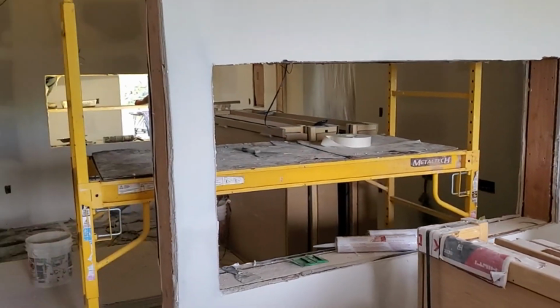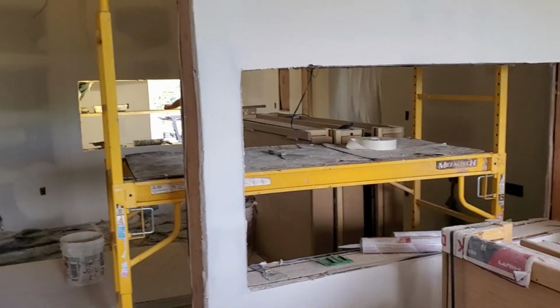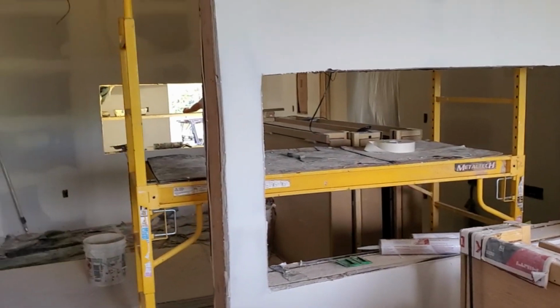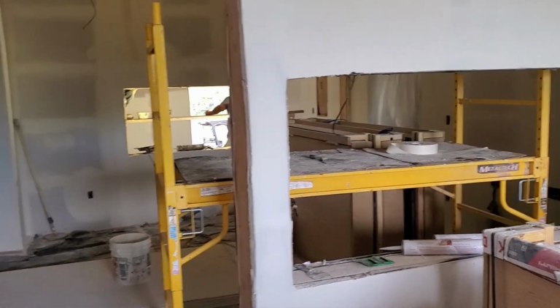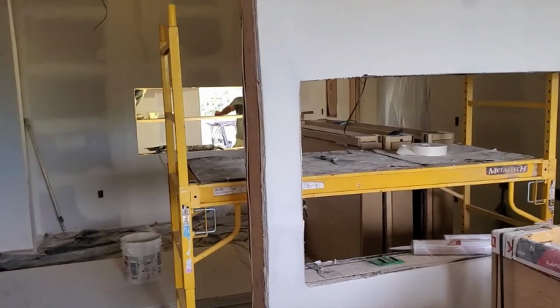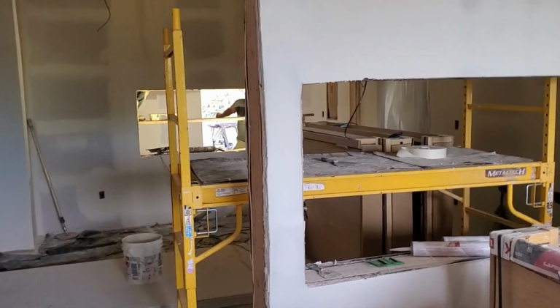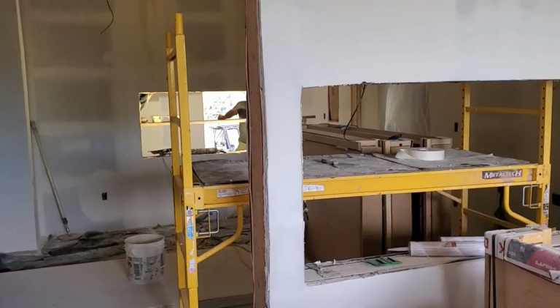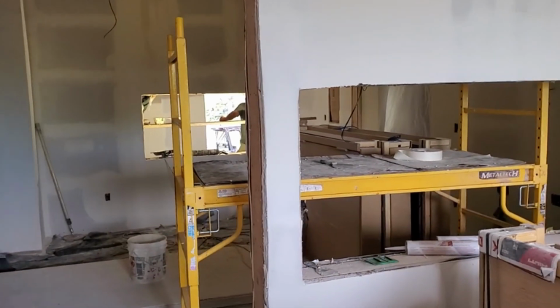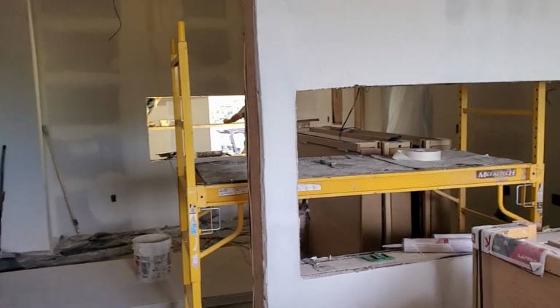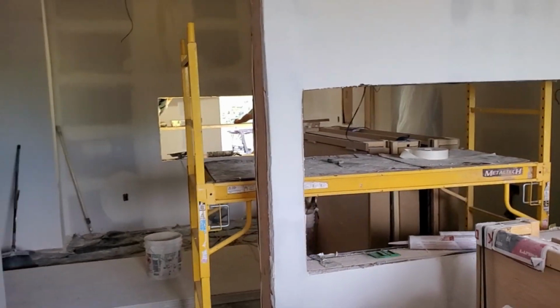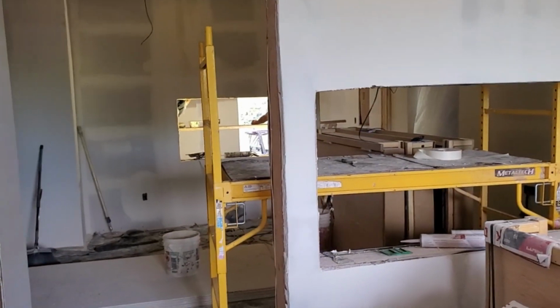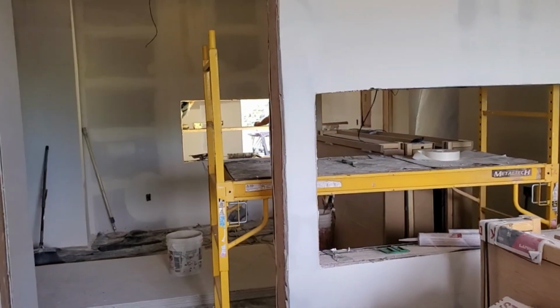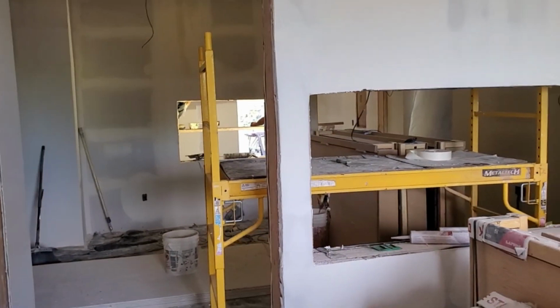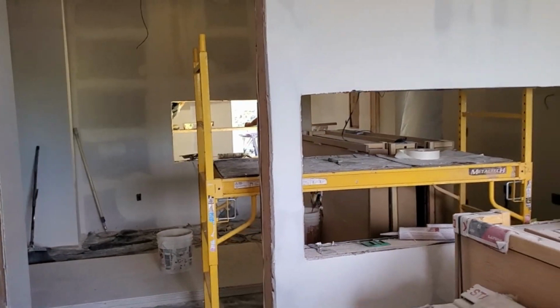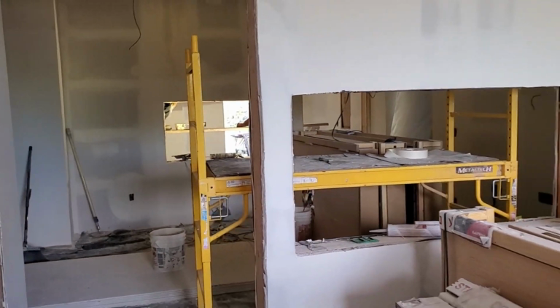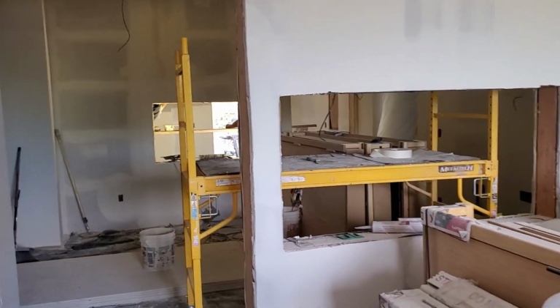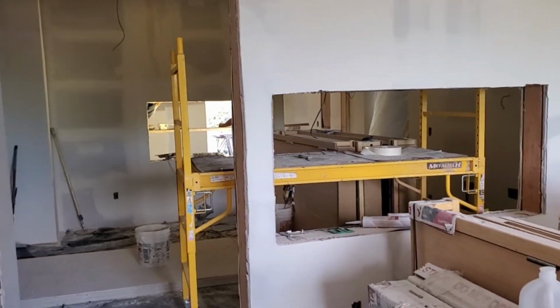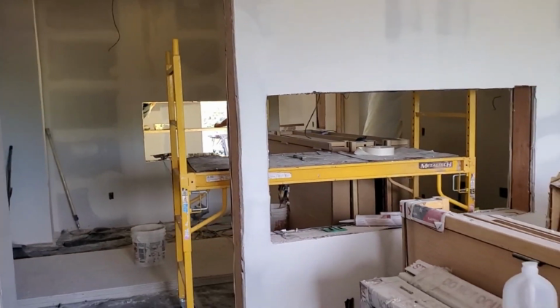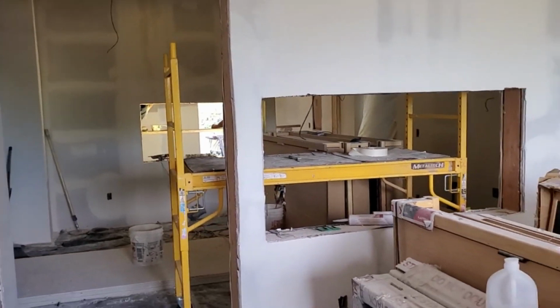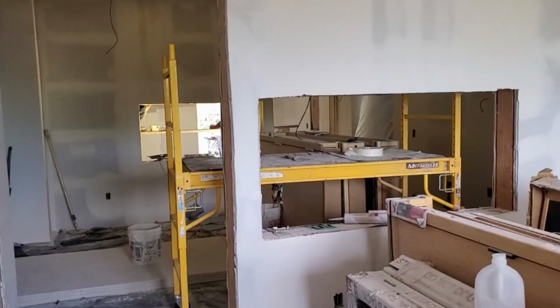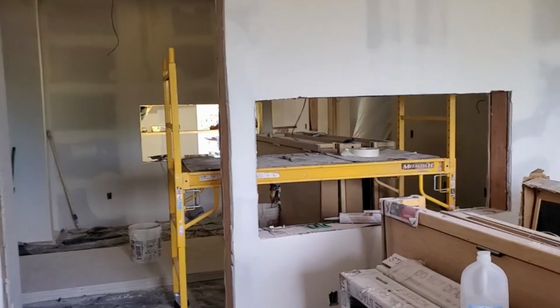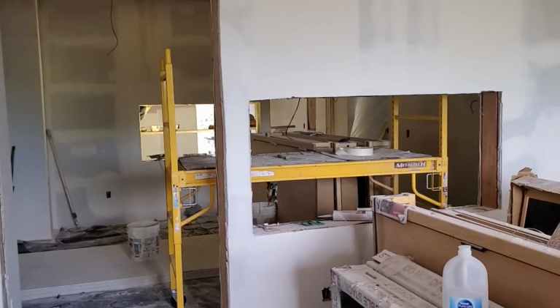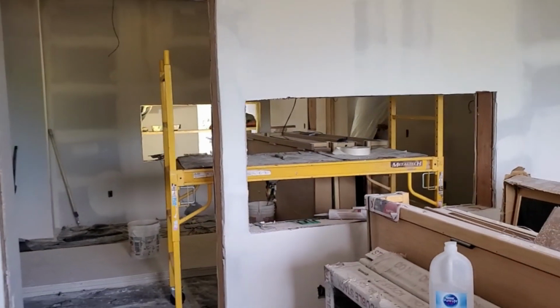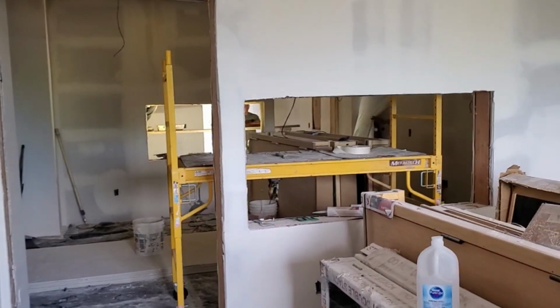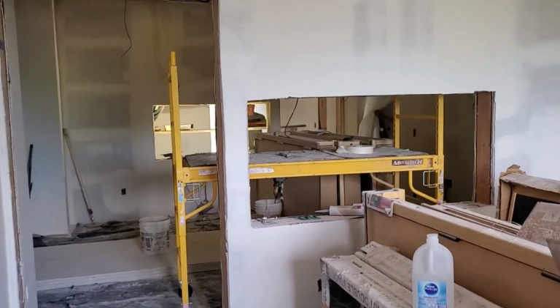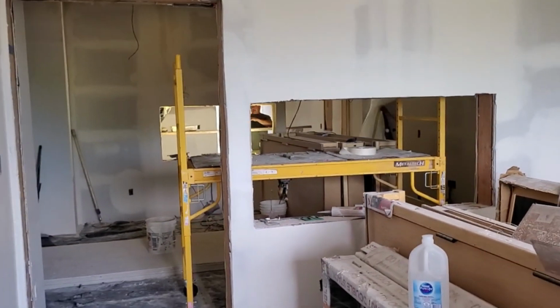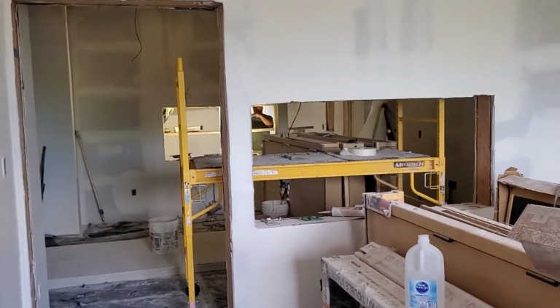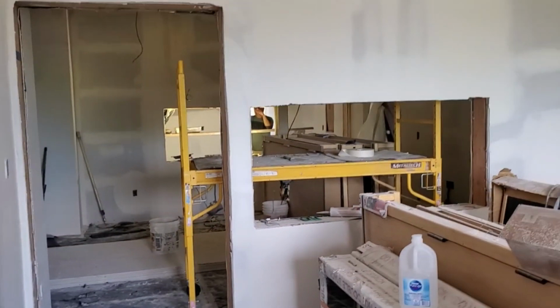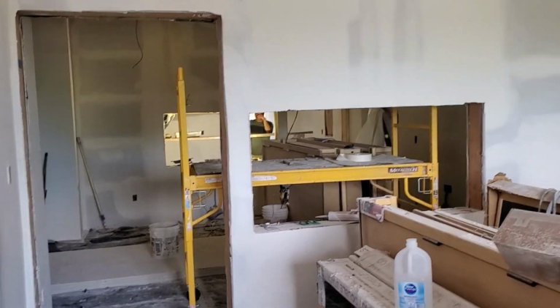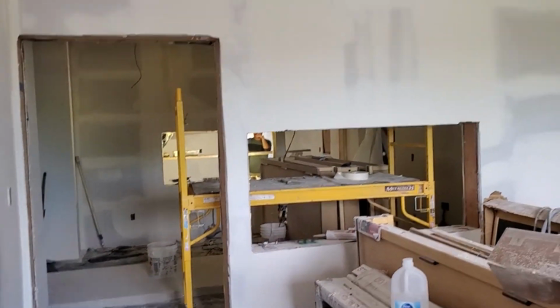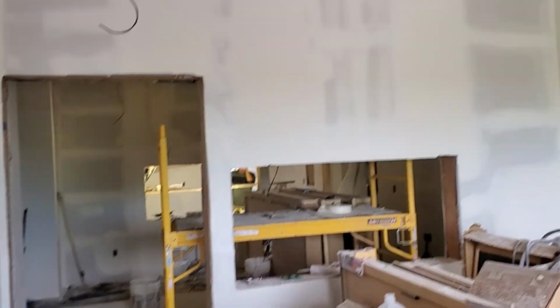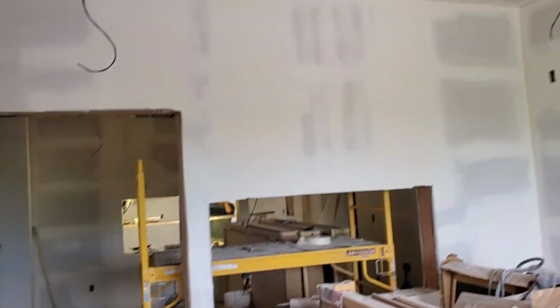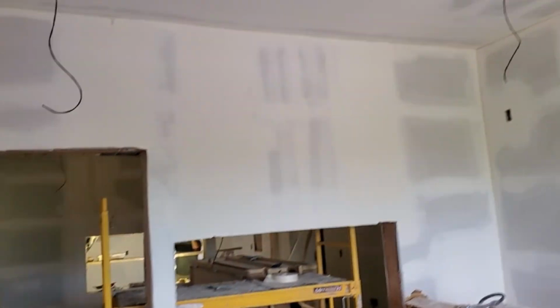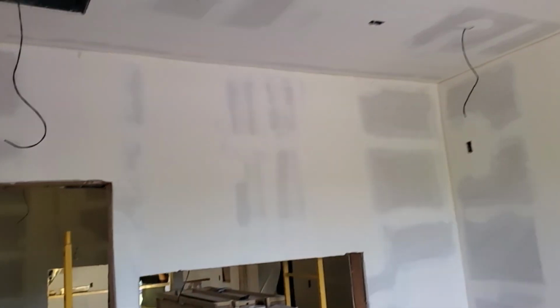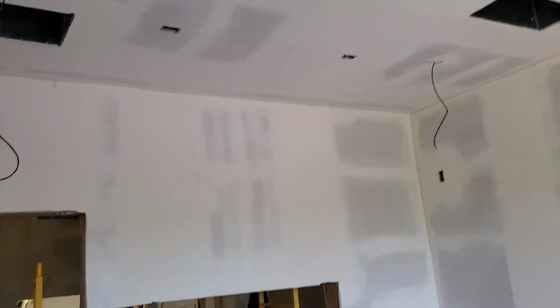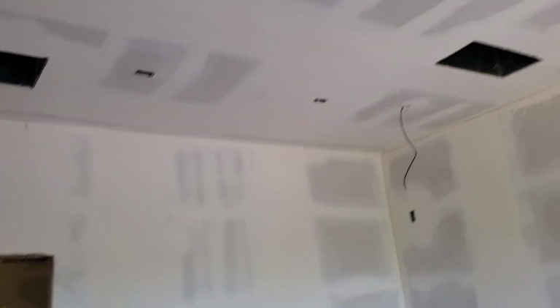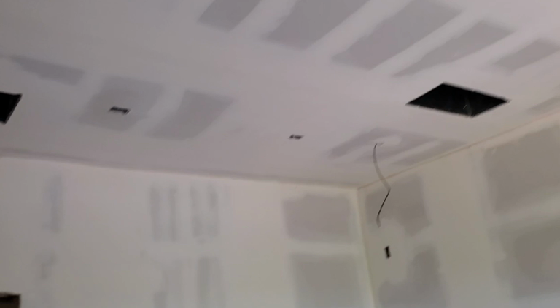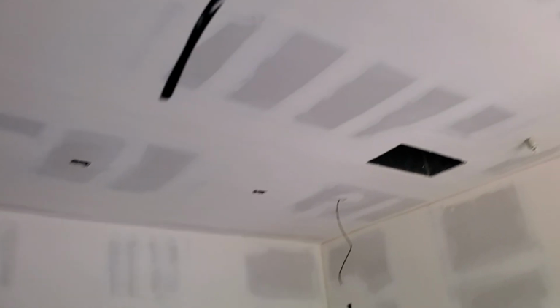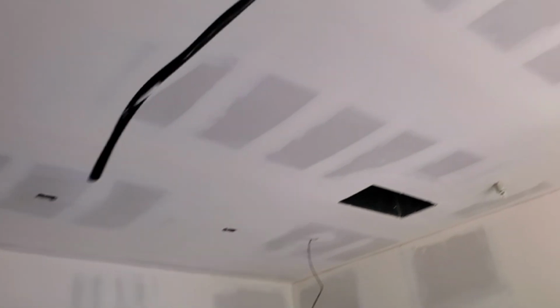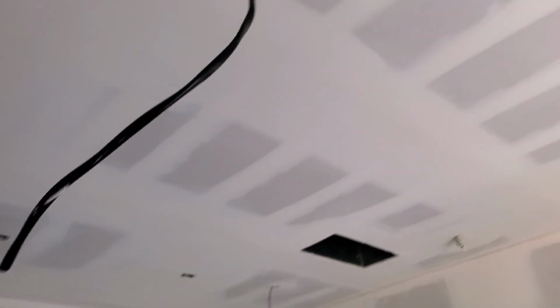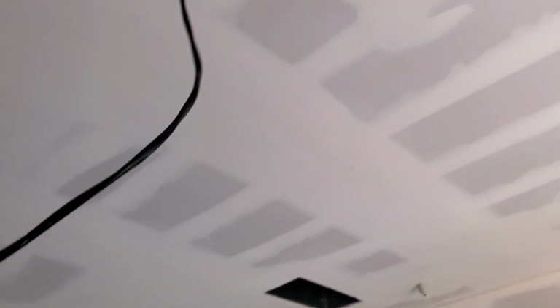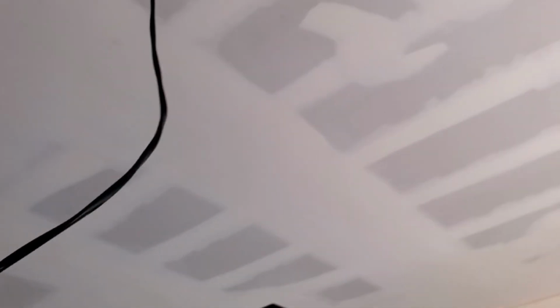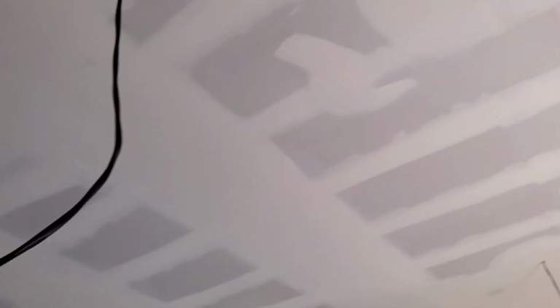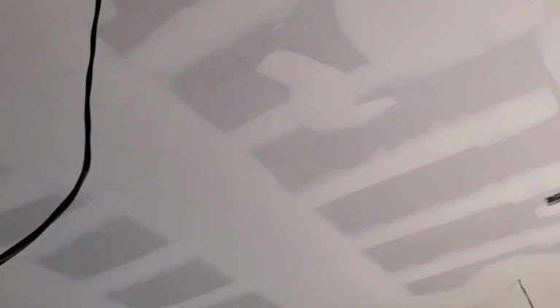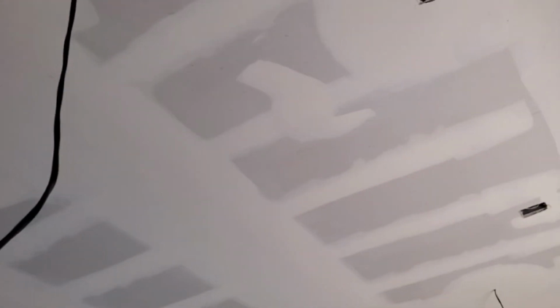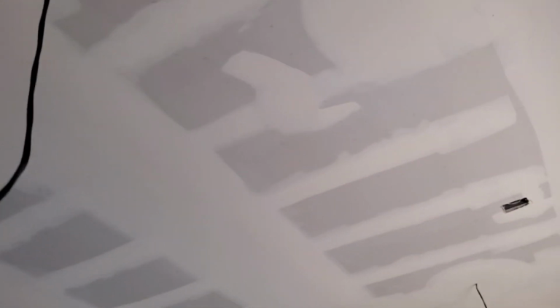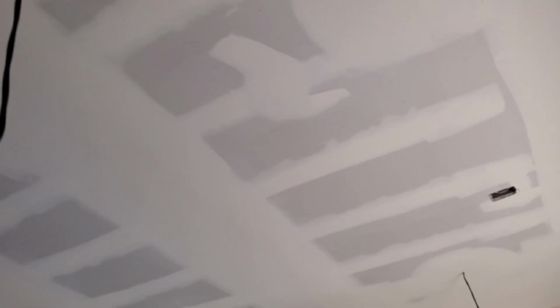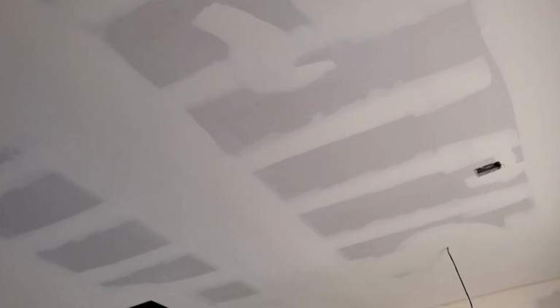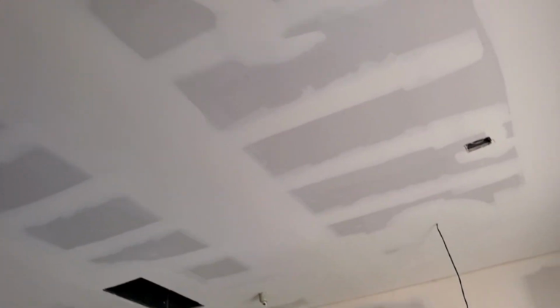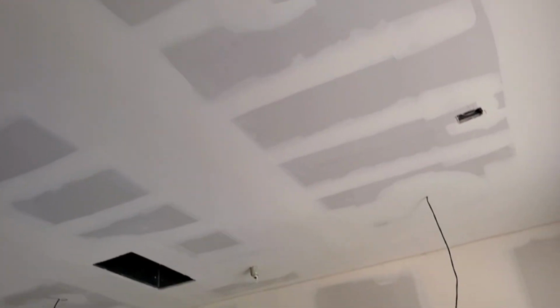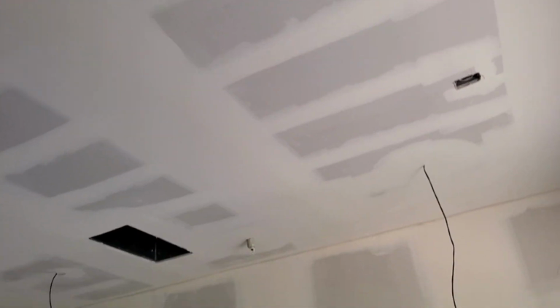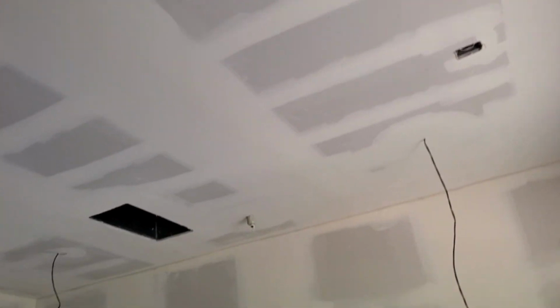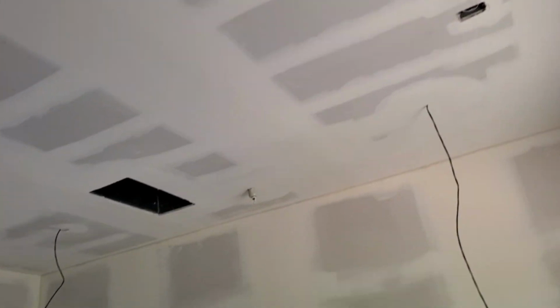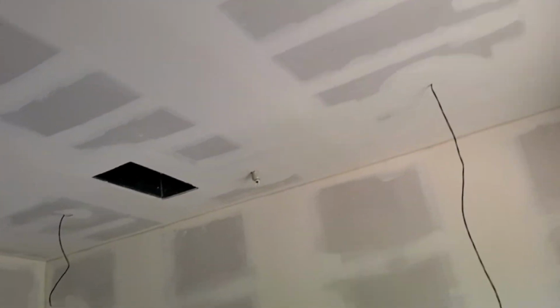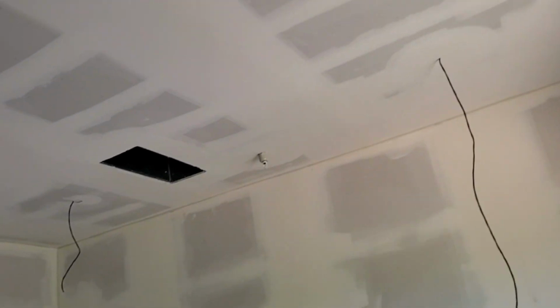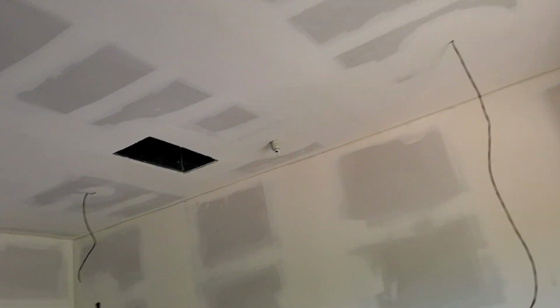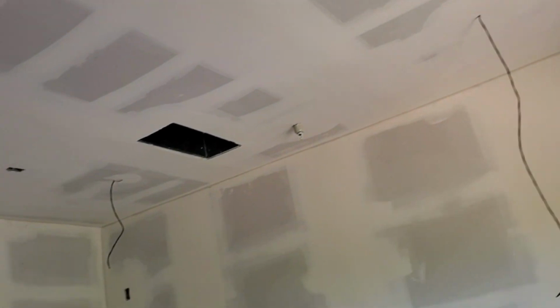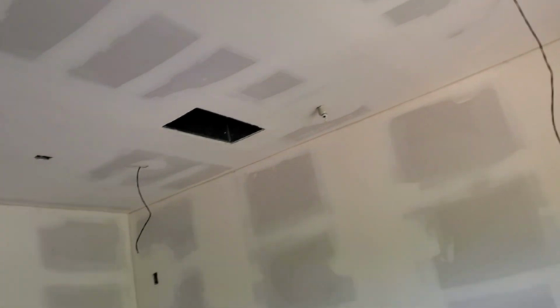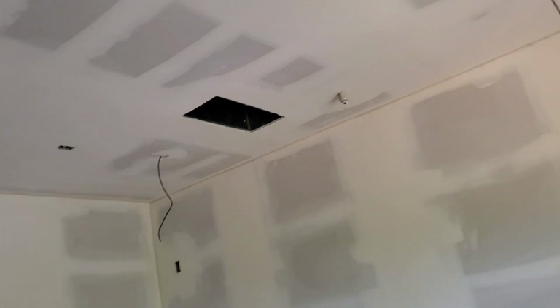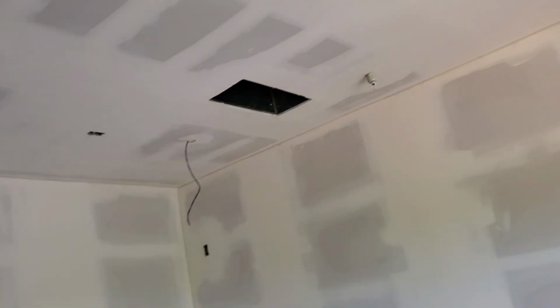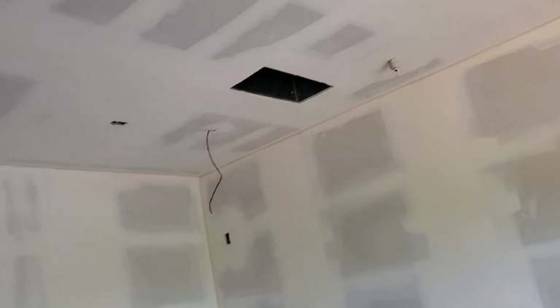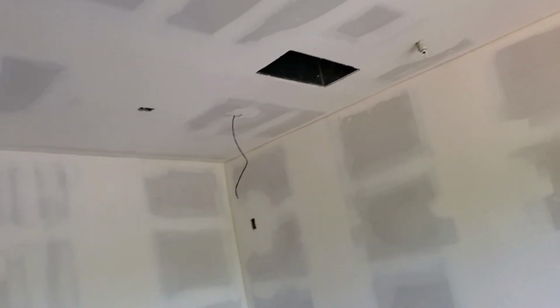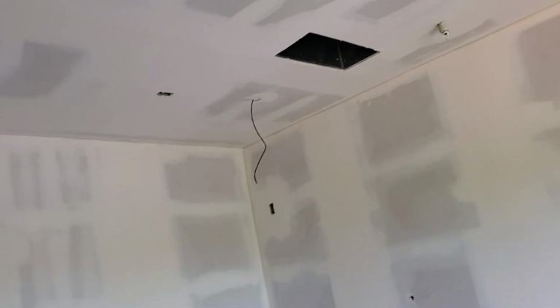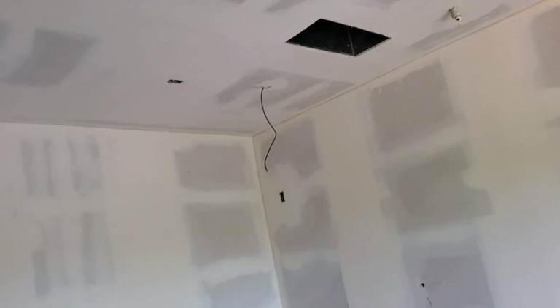Pretty soon we're going to have the drywall finished and then we're going to get these windows and doors installed and then everything painted.